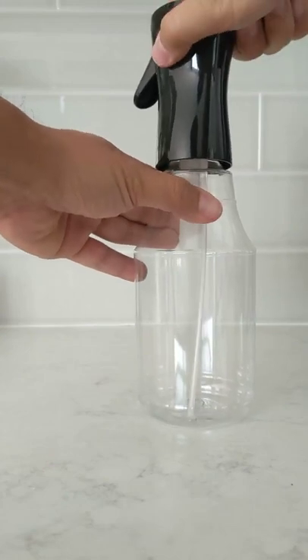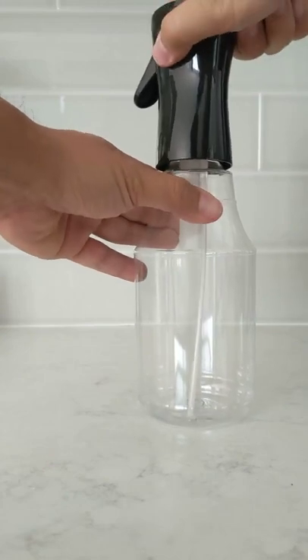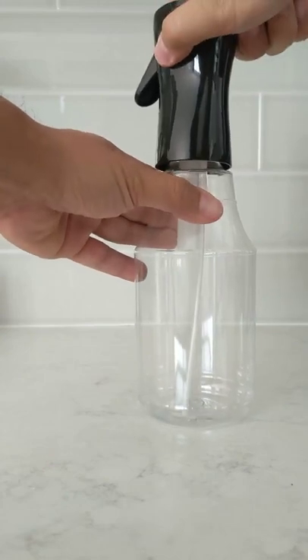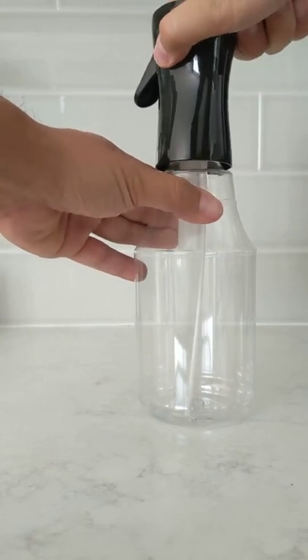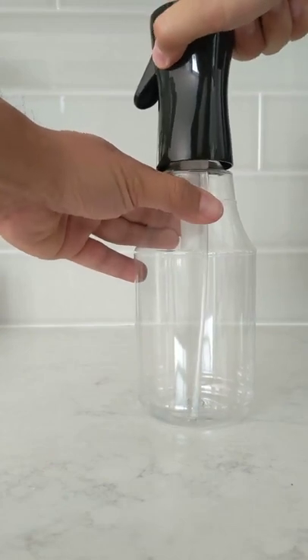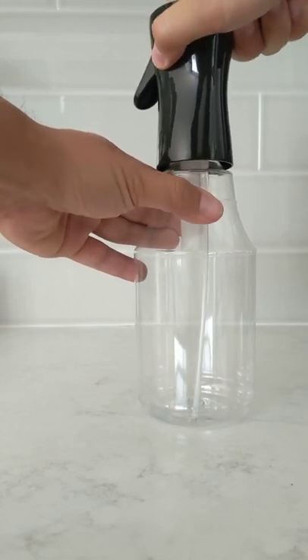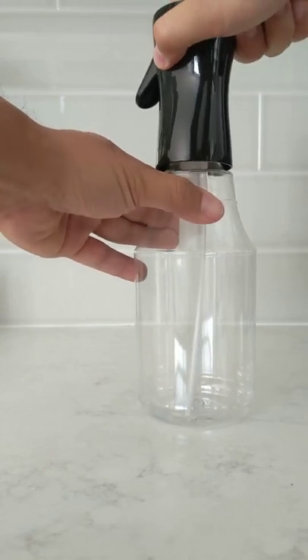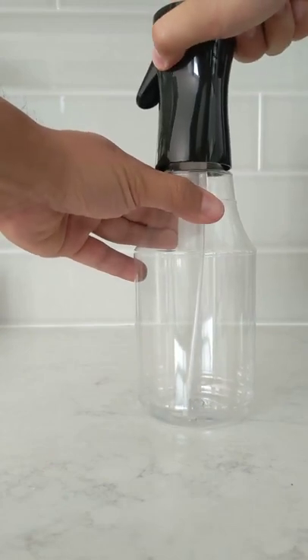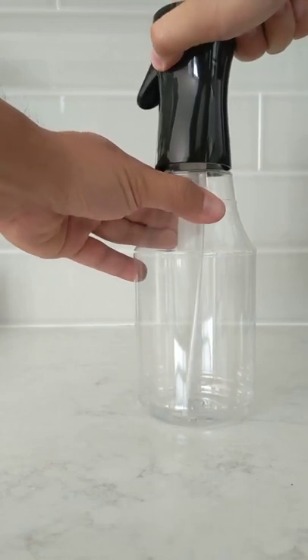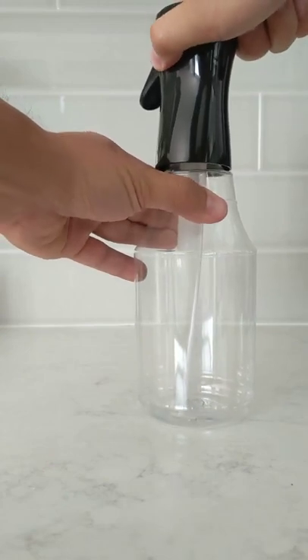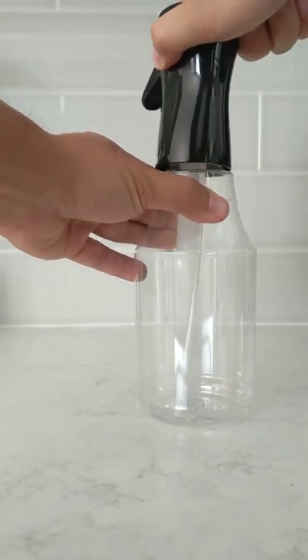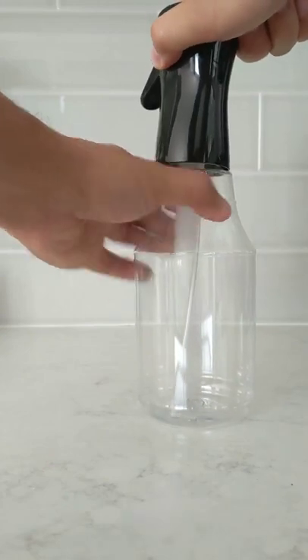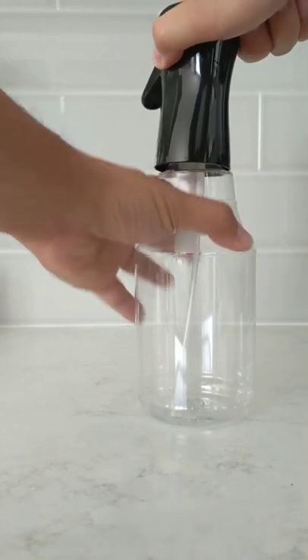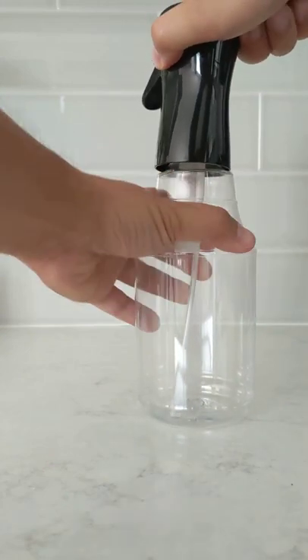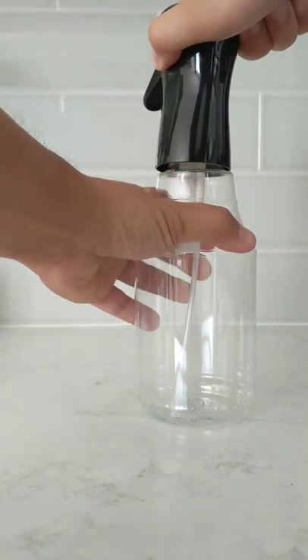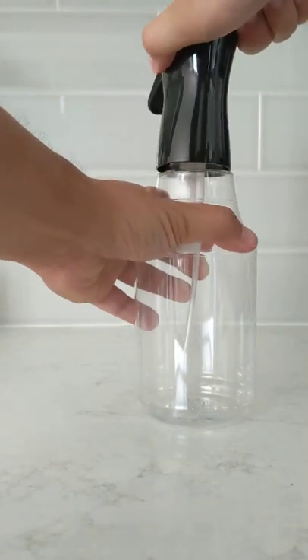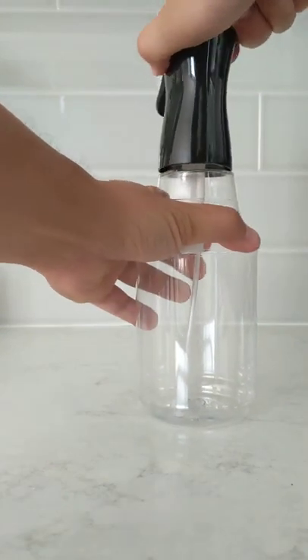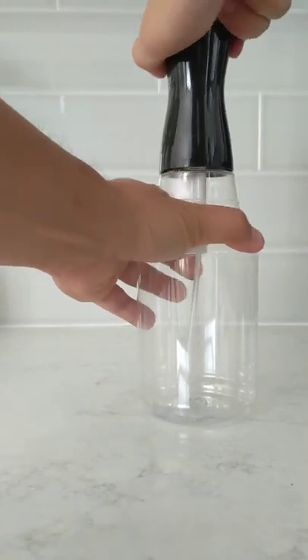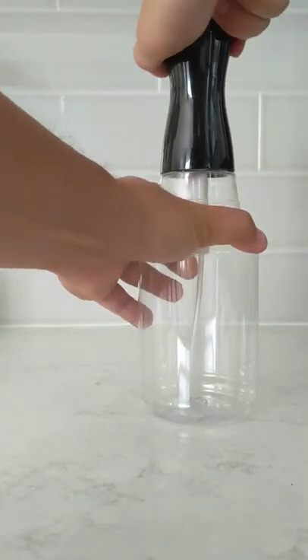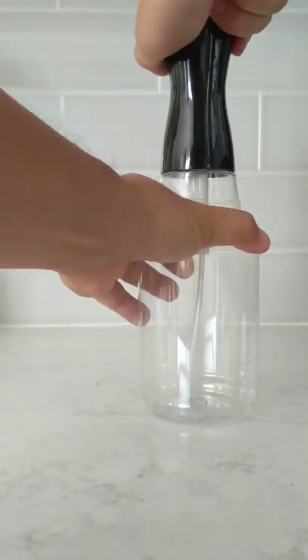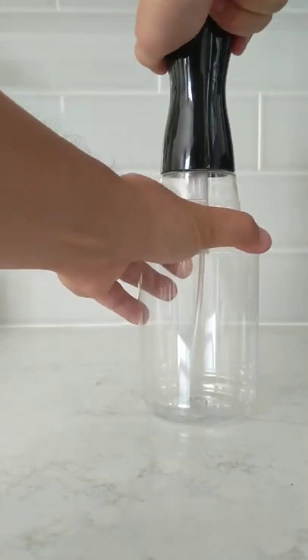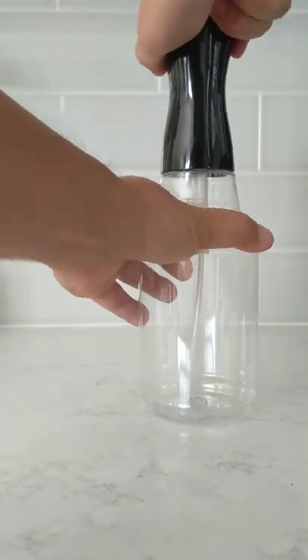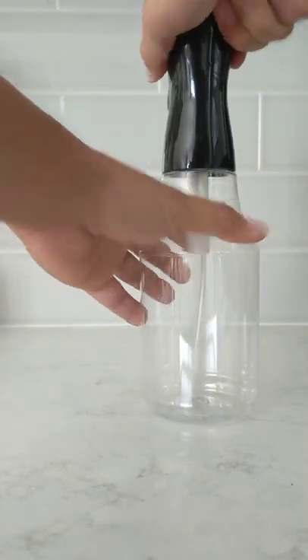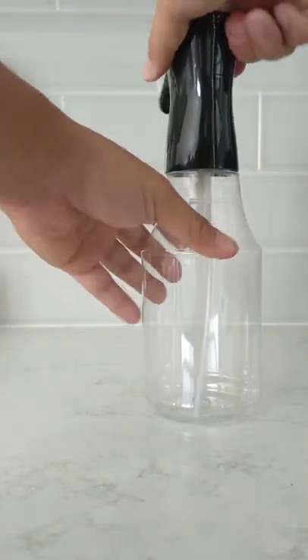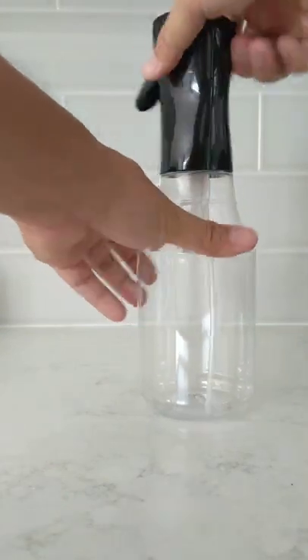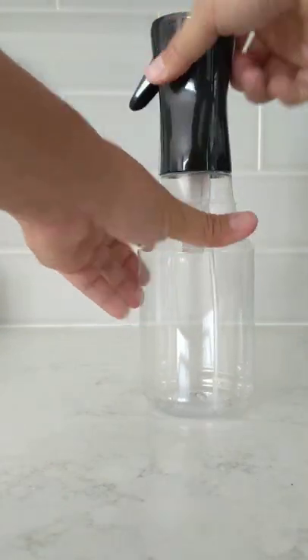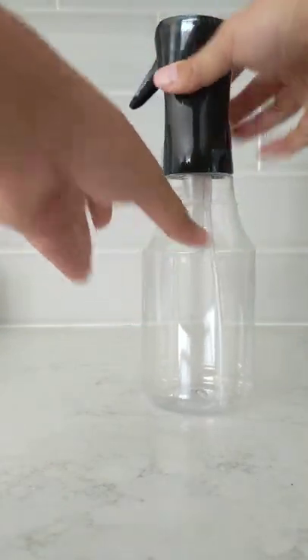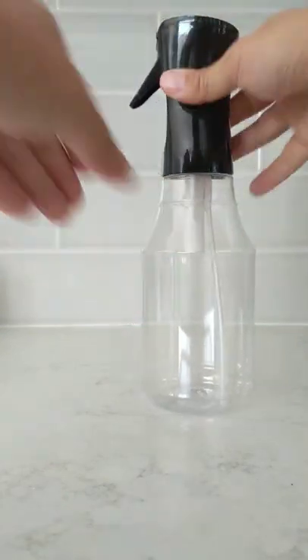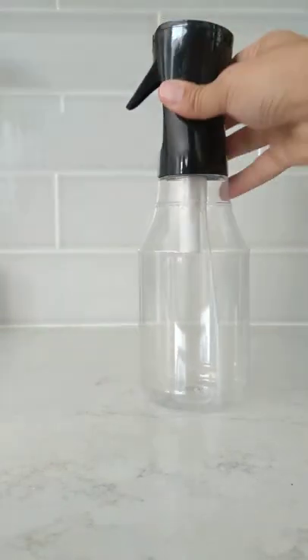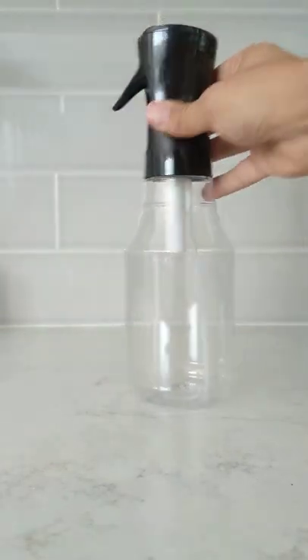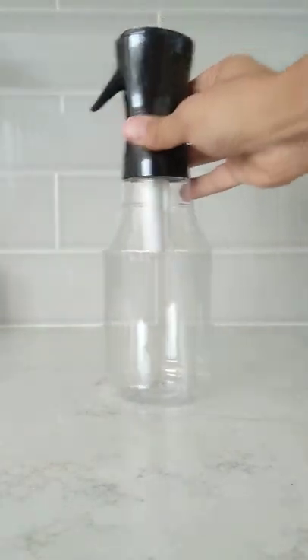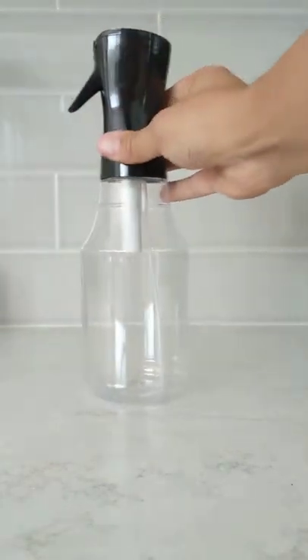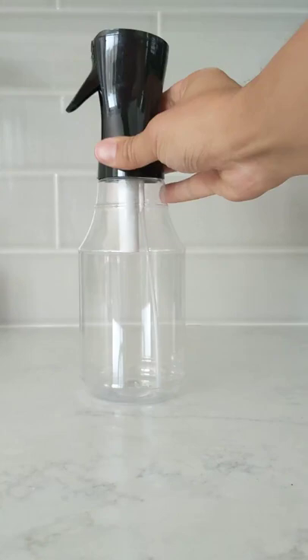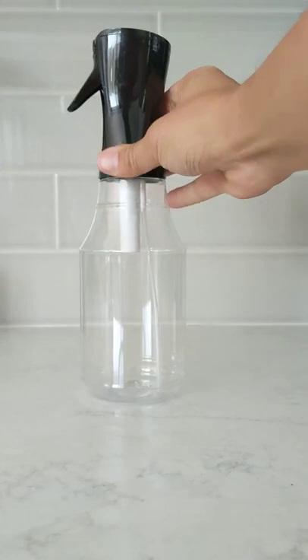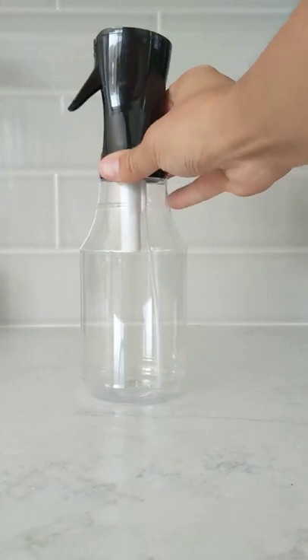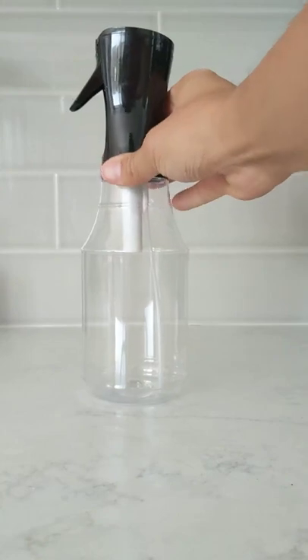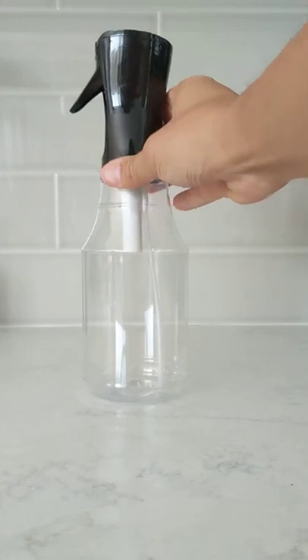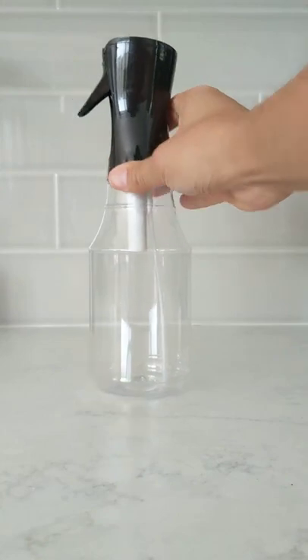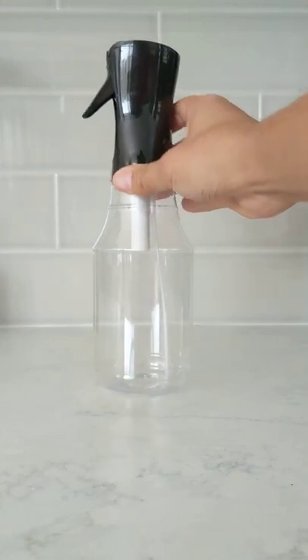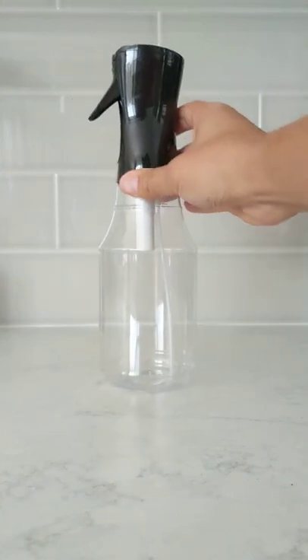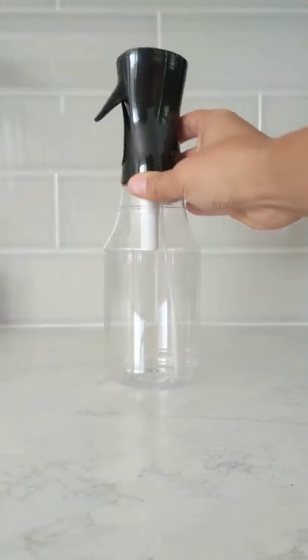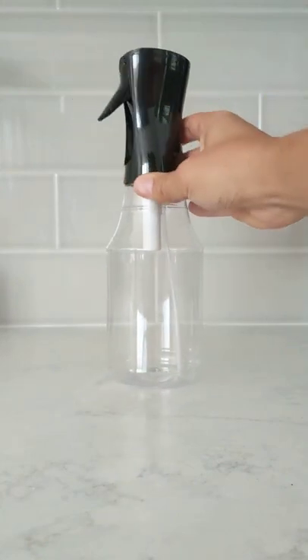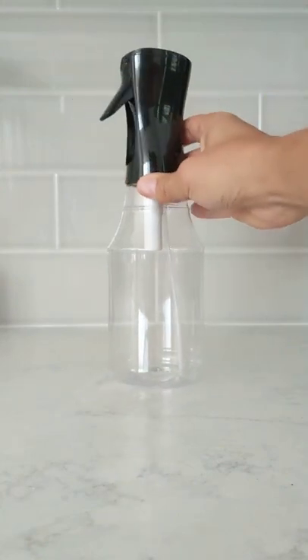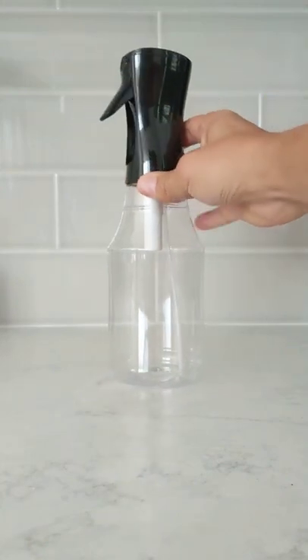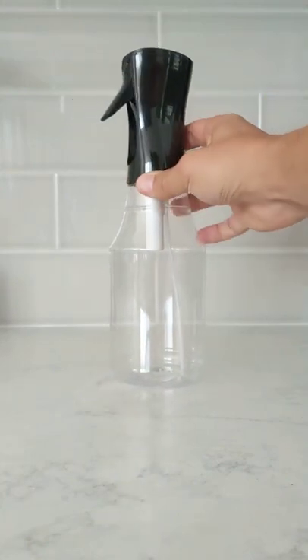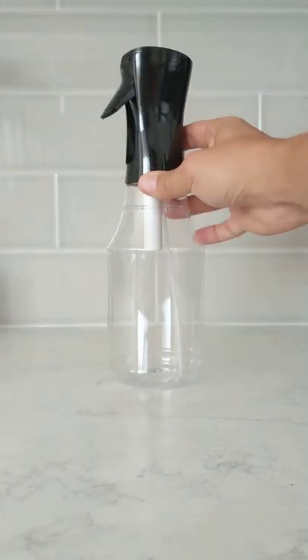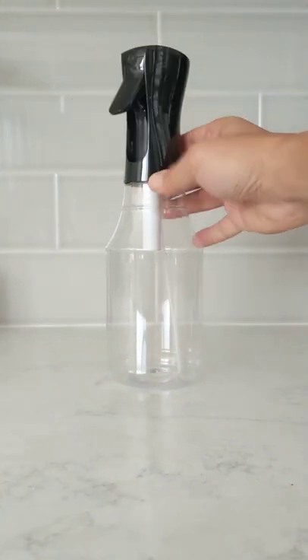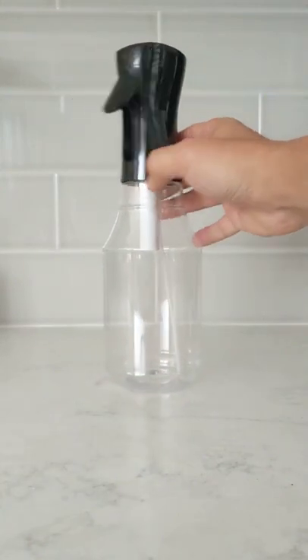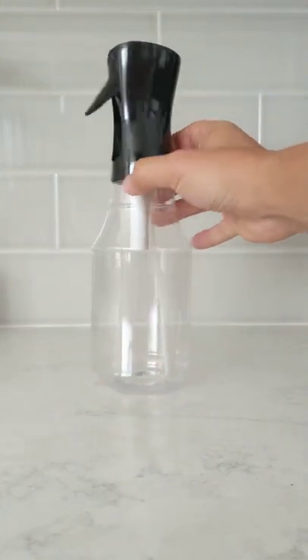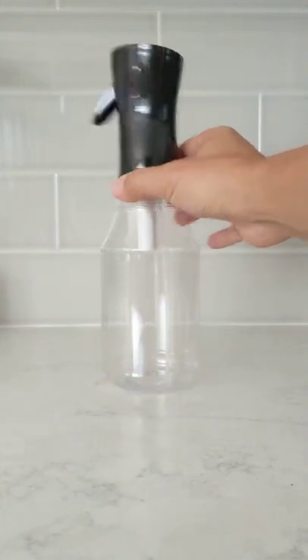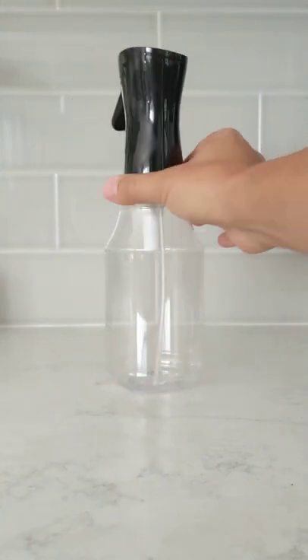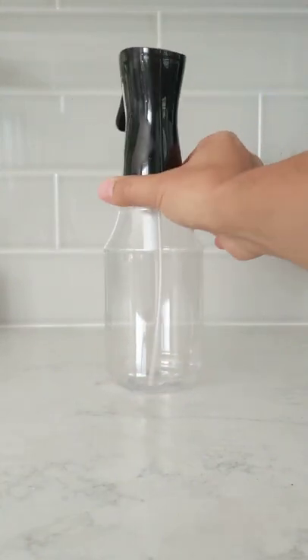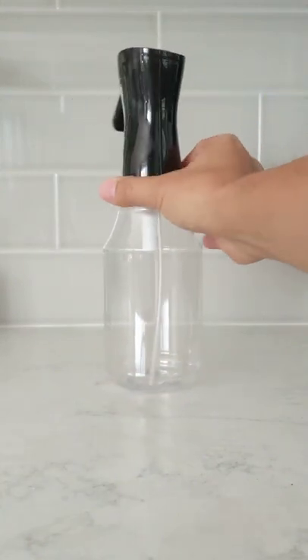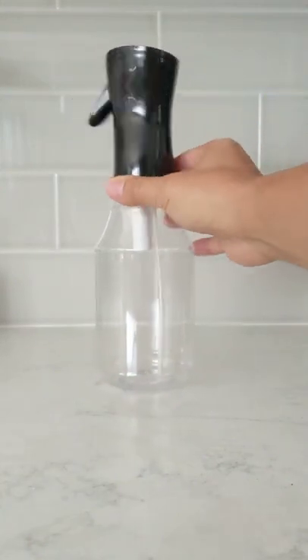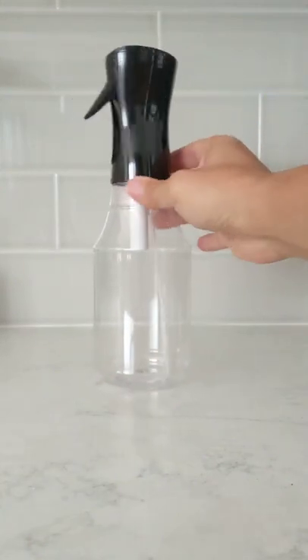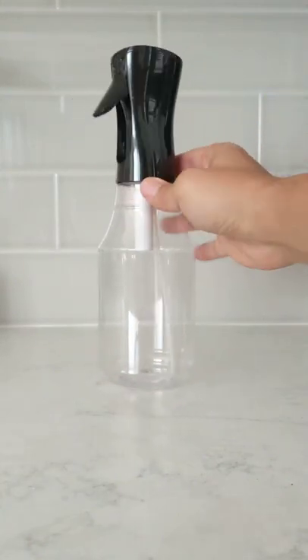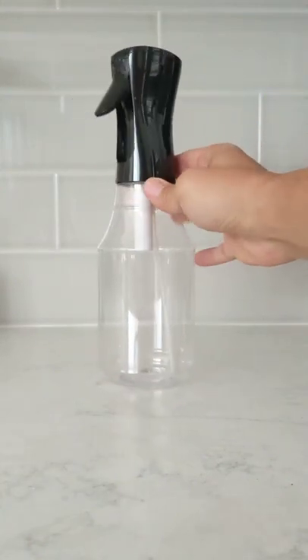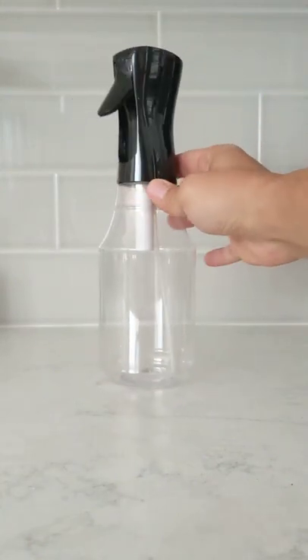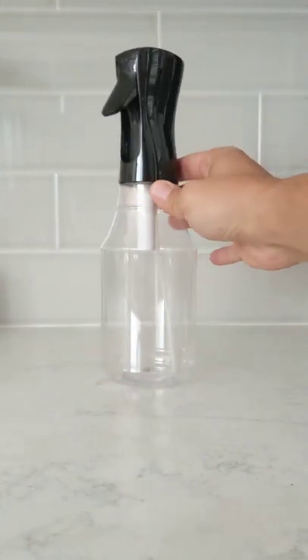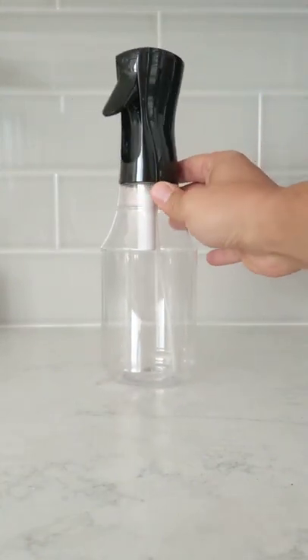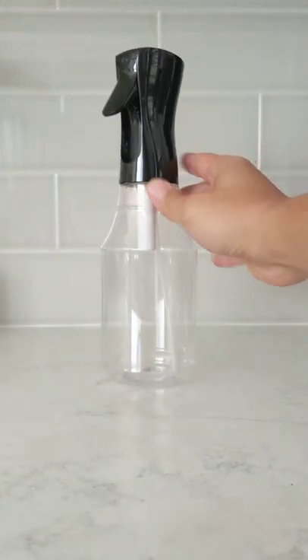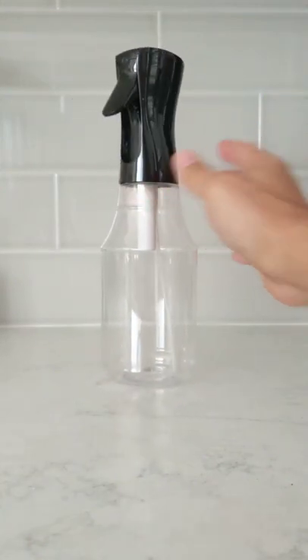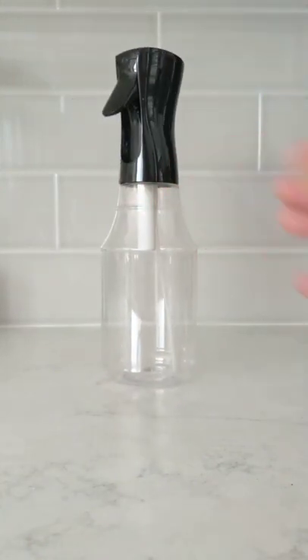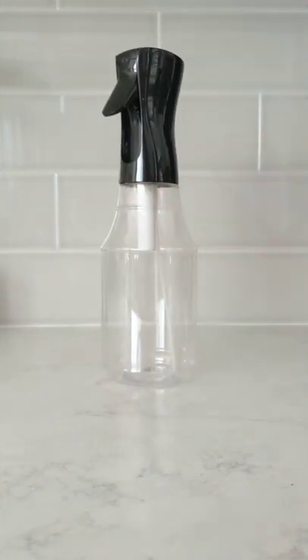Push down a little bit harder and turn, and you'll have put together your 24 ounce Regal Beagle fine mist spray bottle just like that.